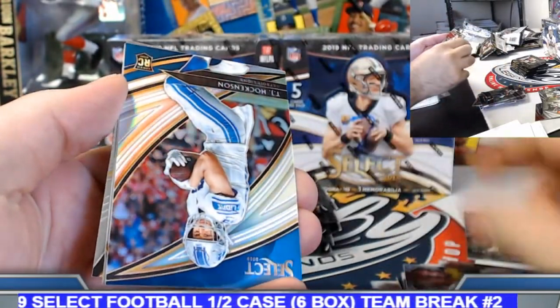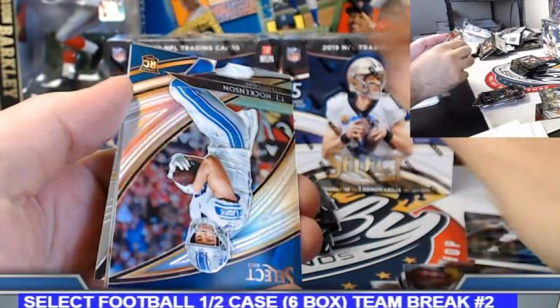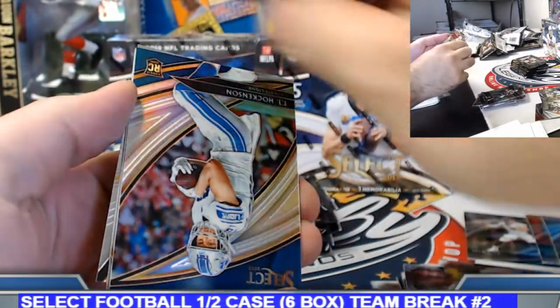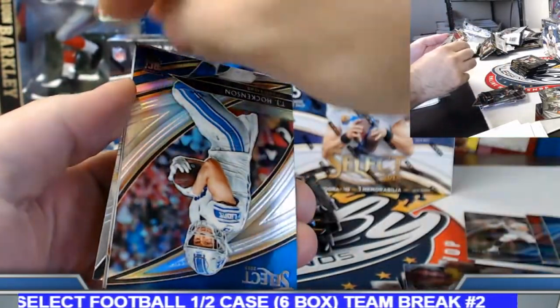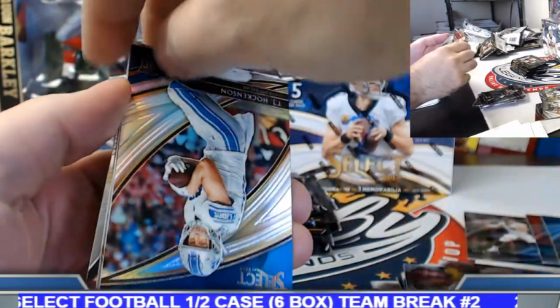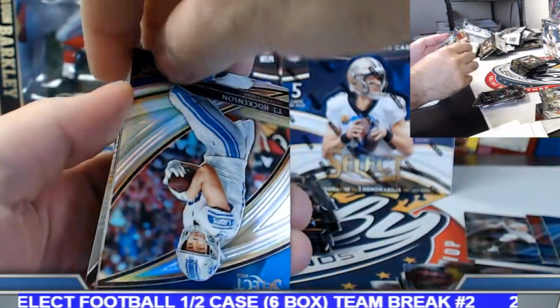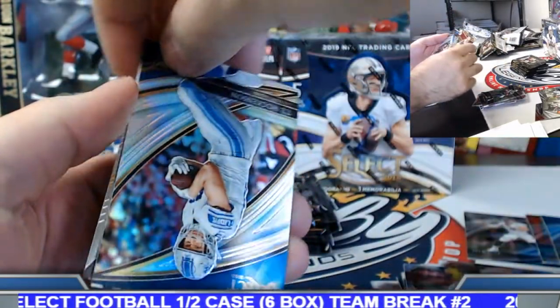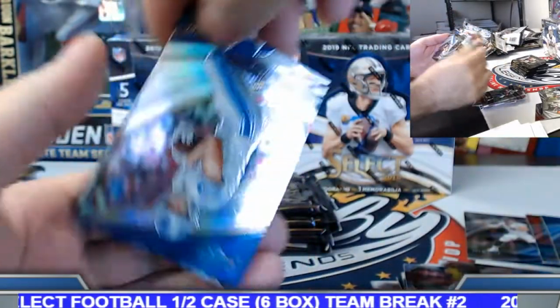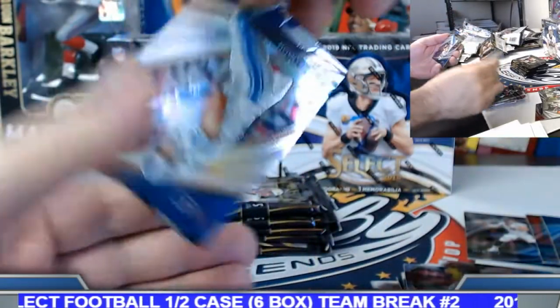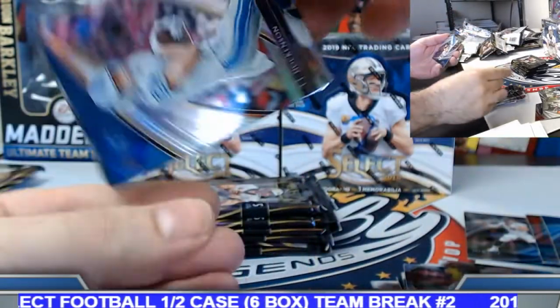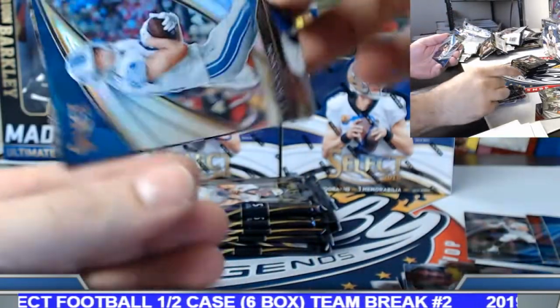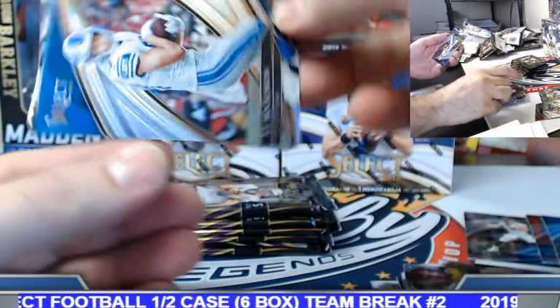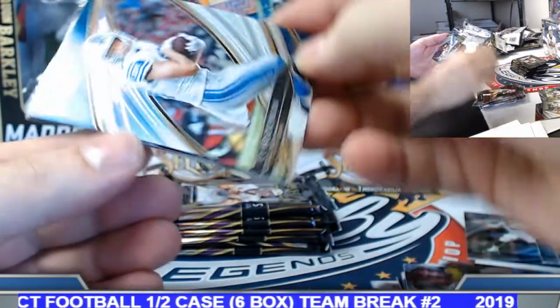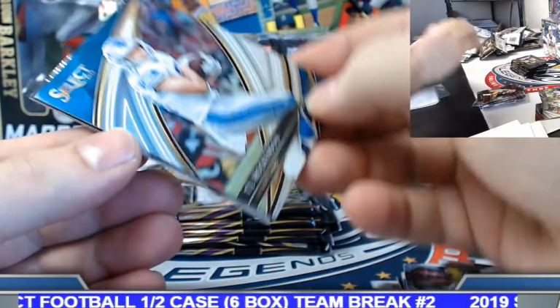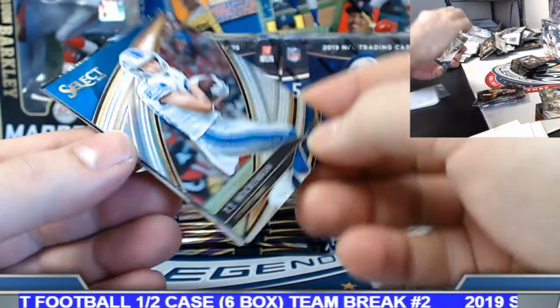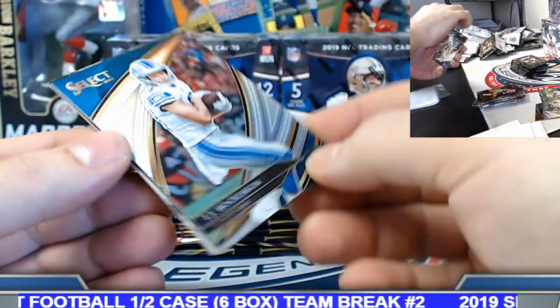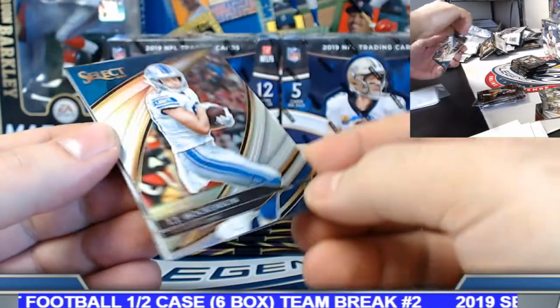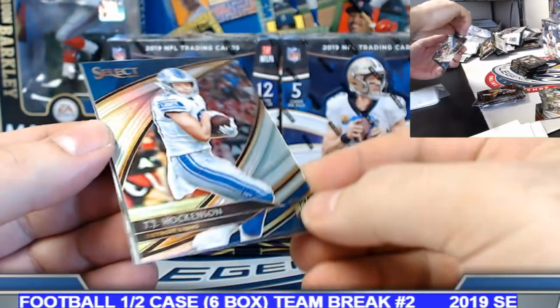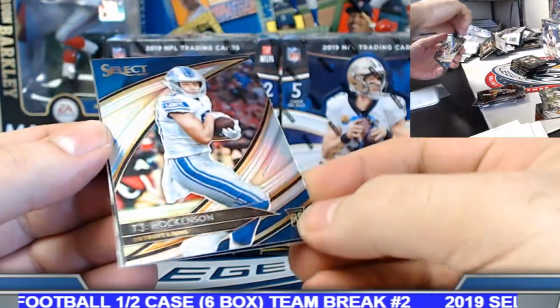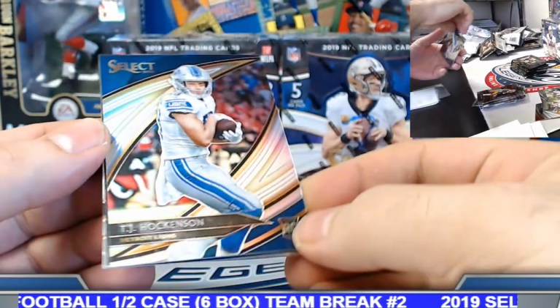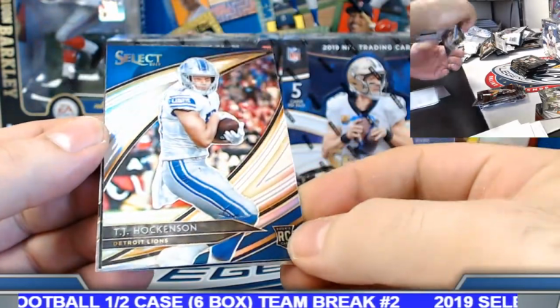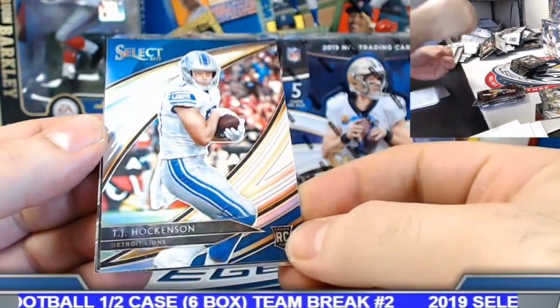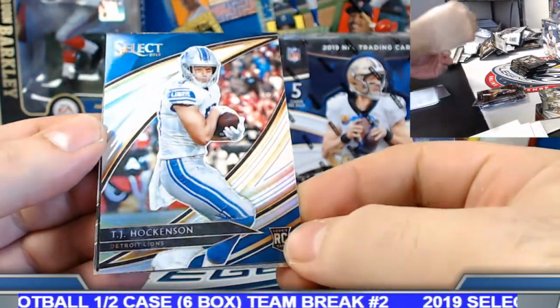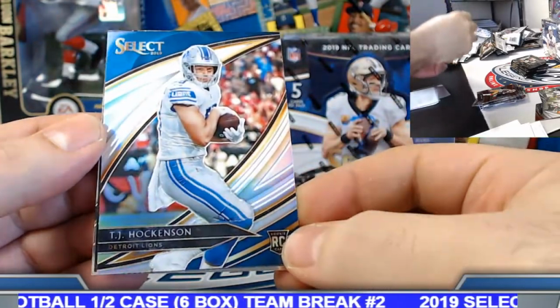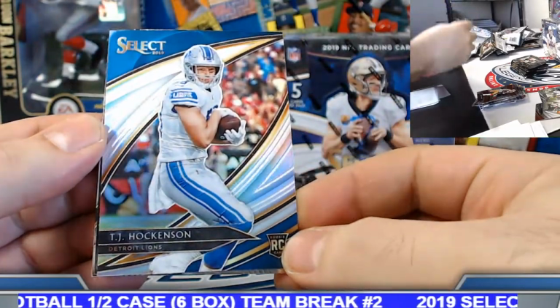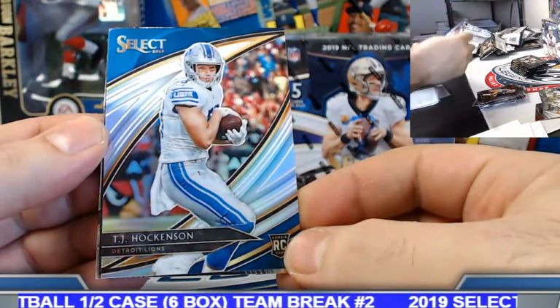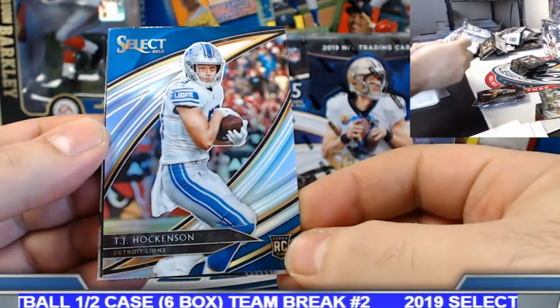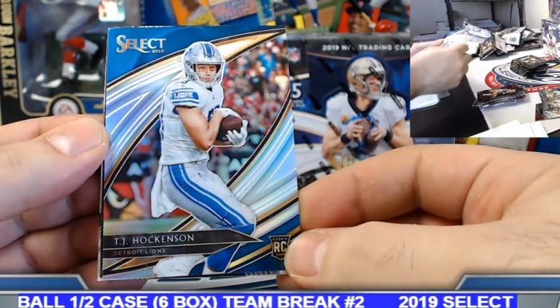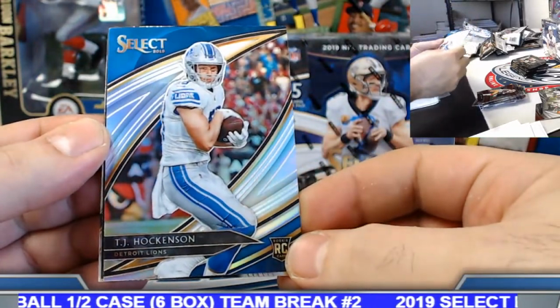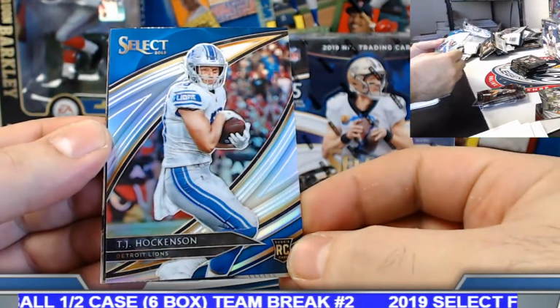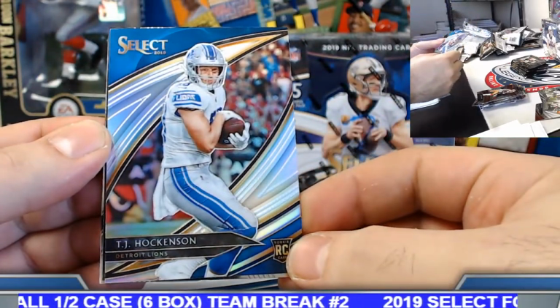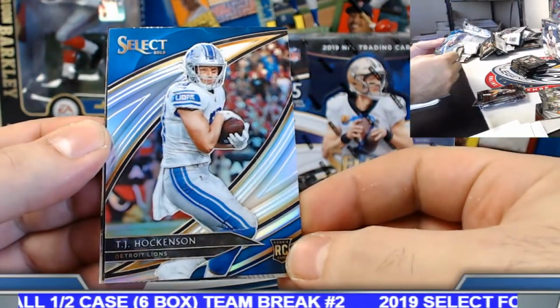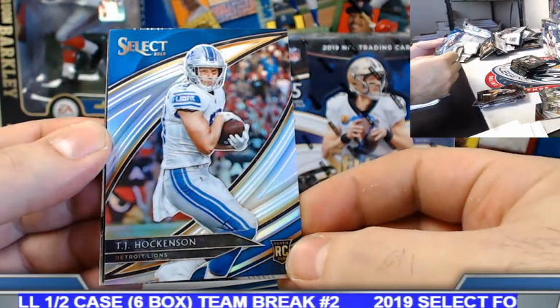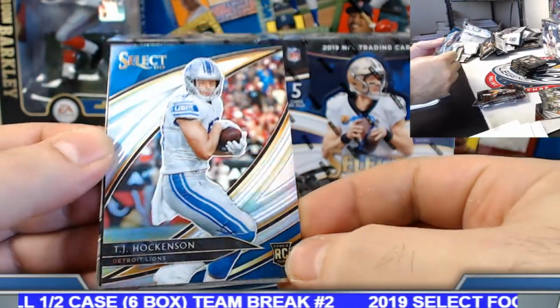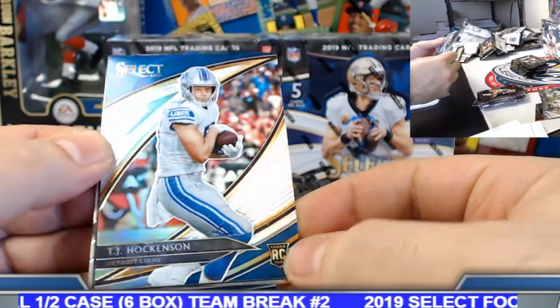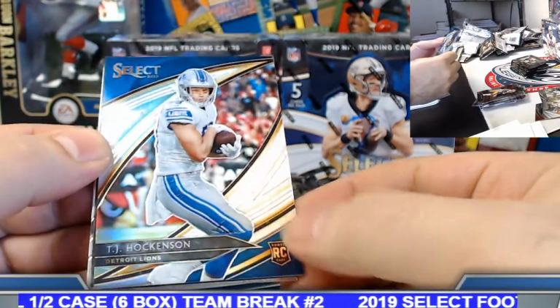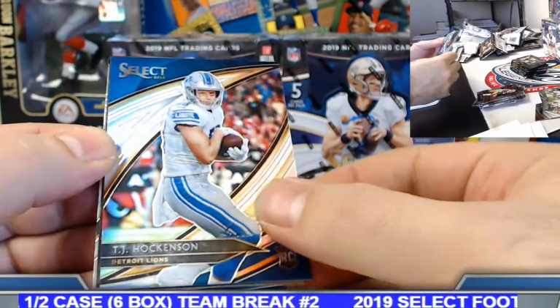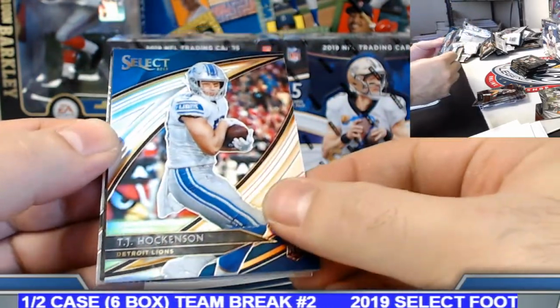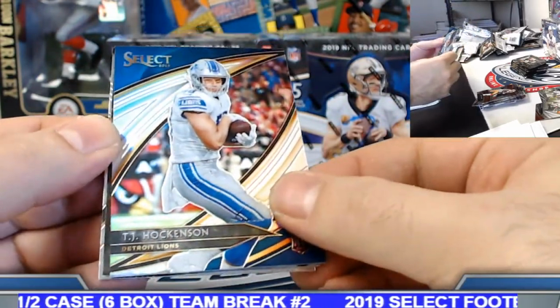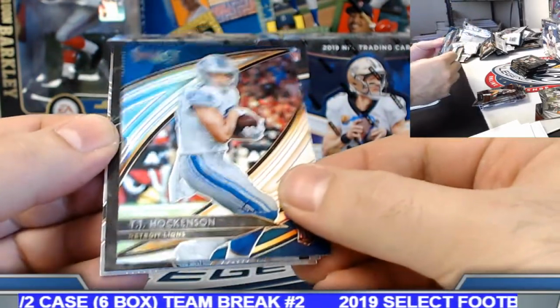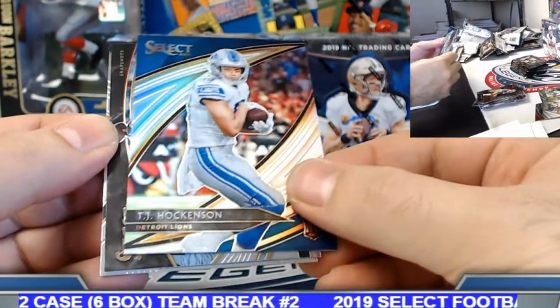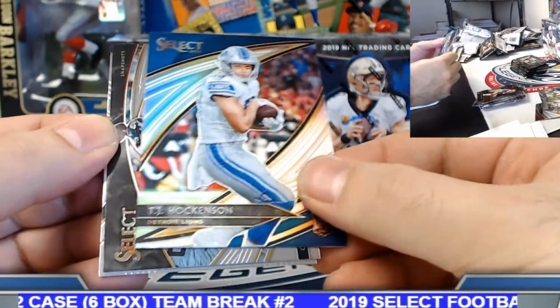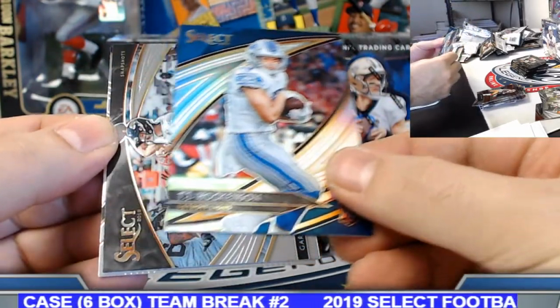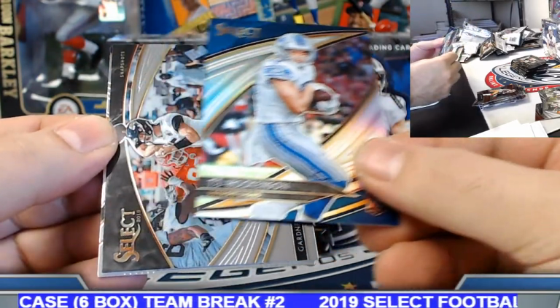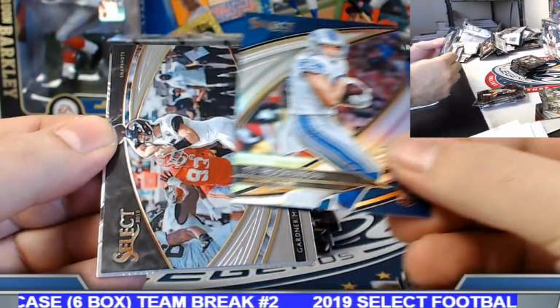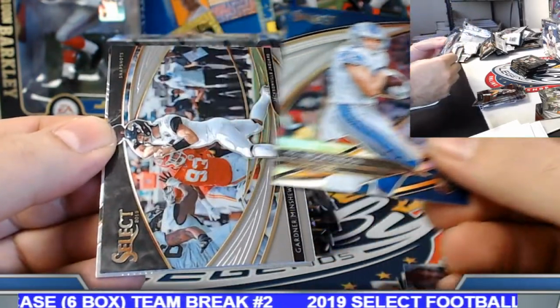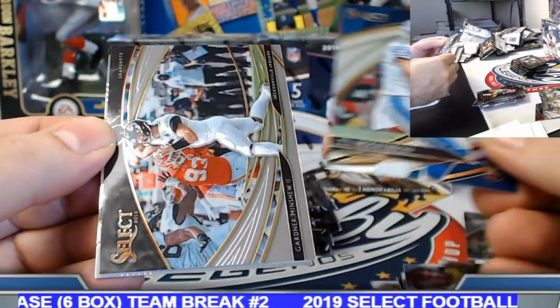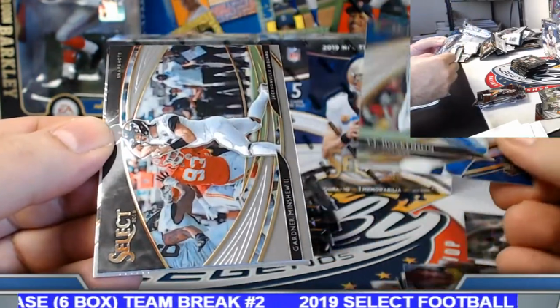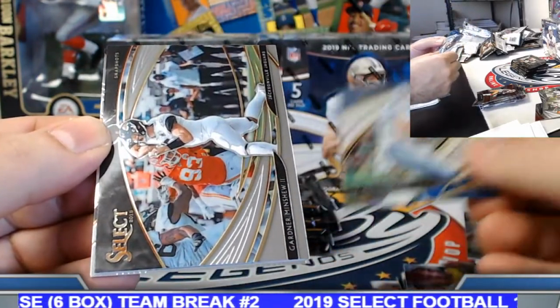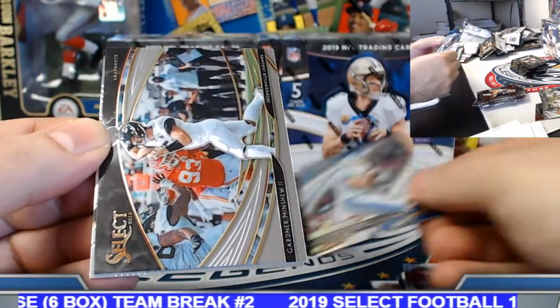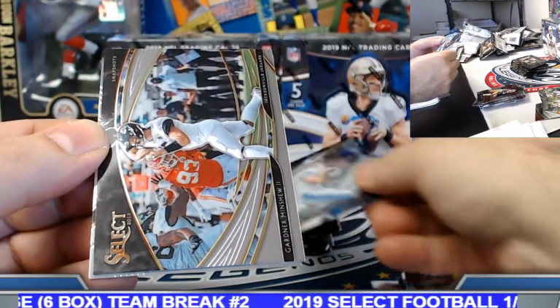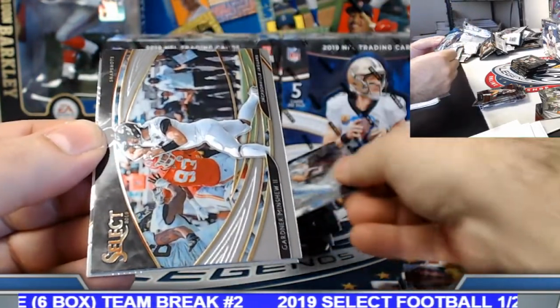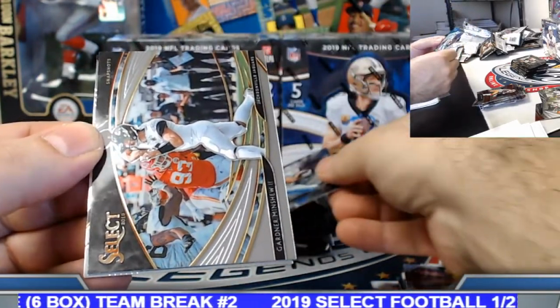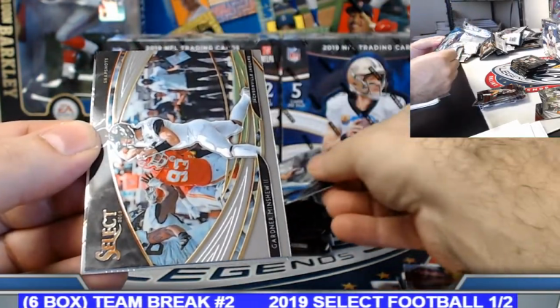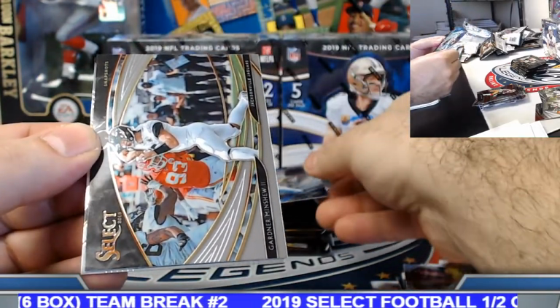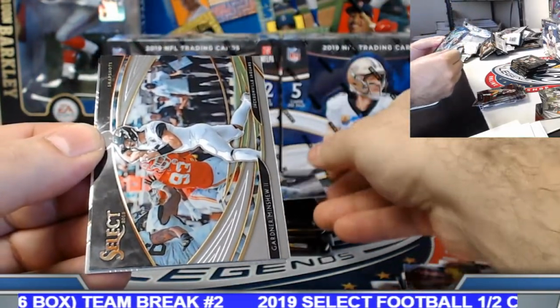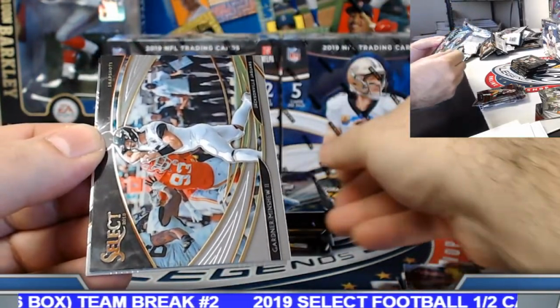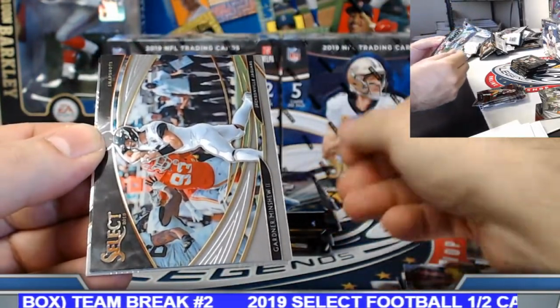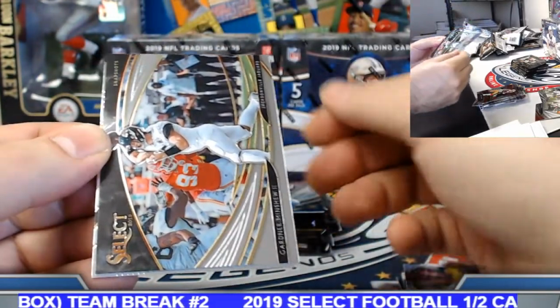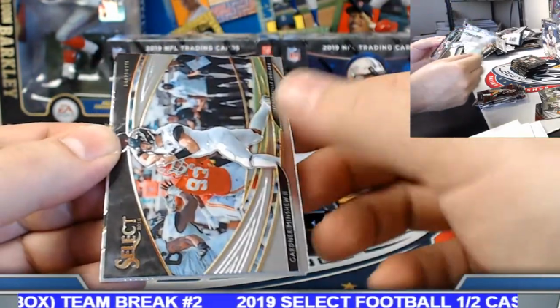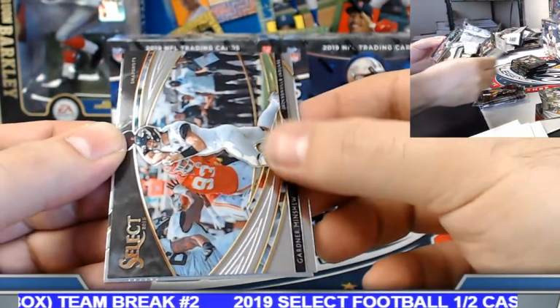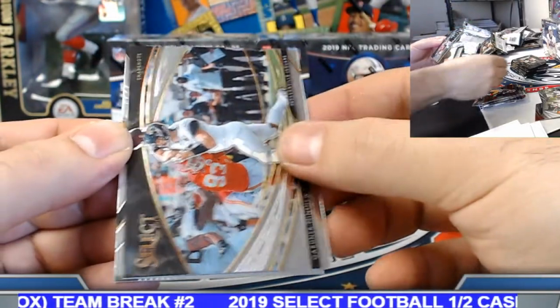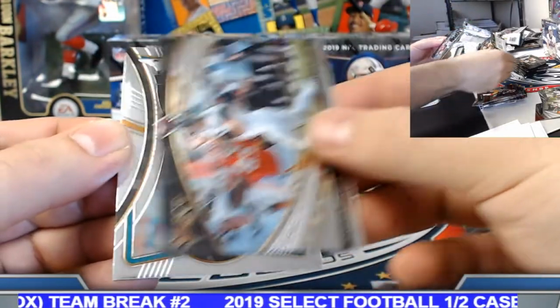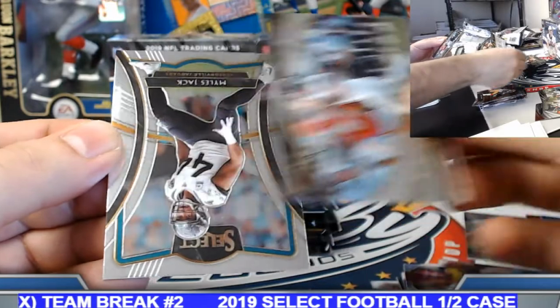TJ Hawkinson field level silver rookie. Gardner rookie insert.